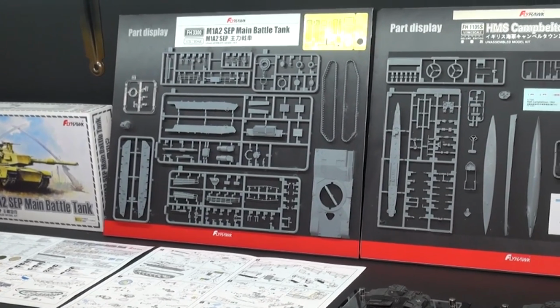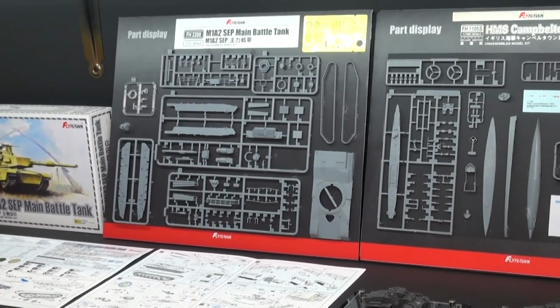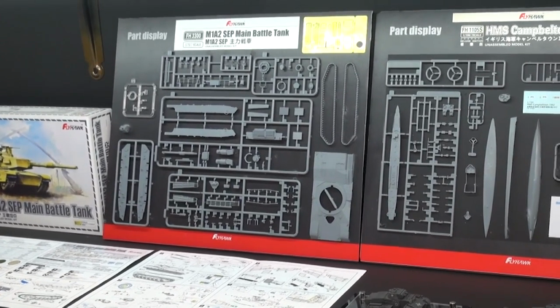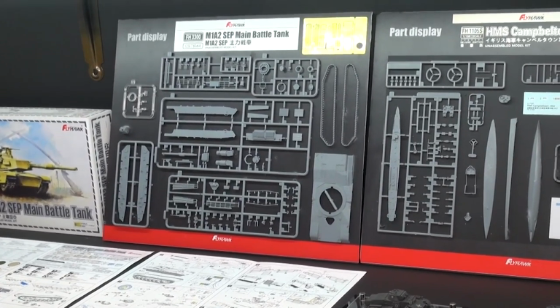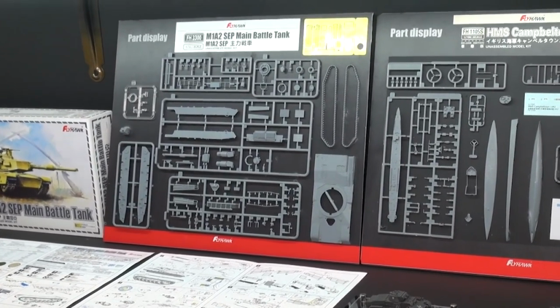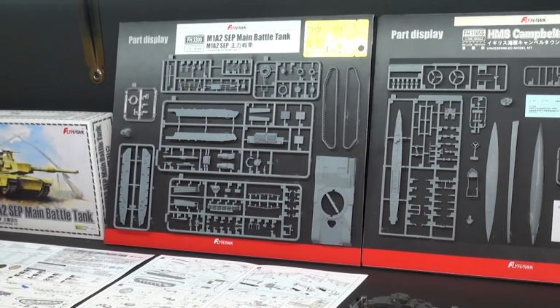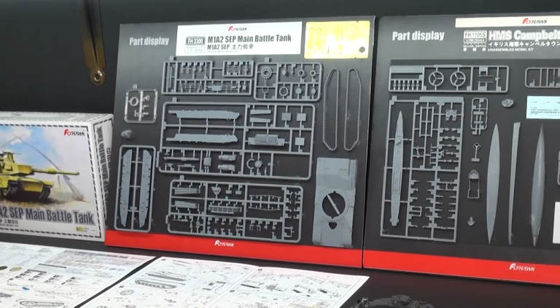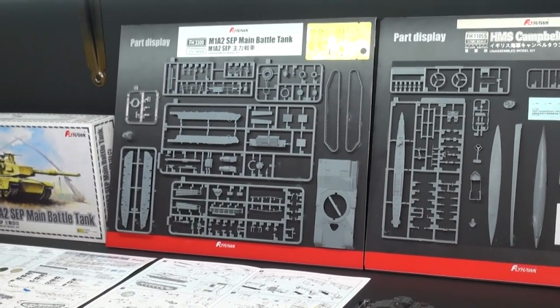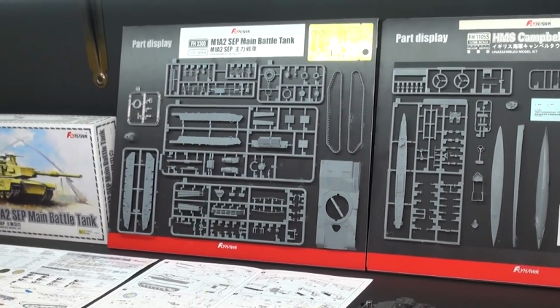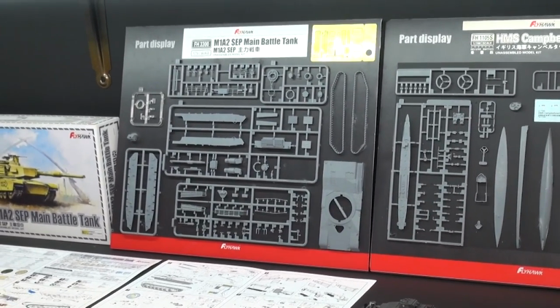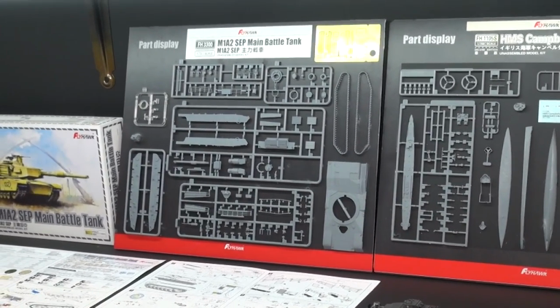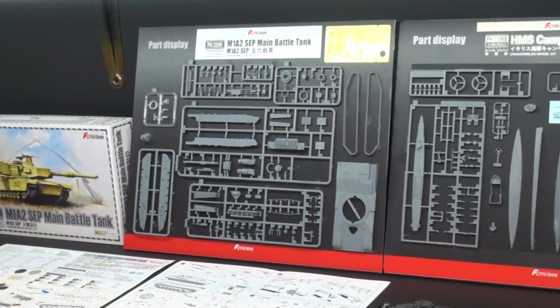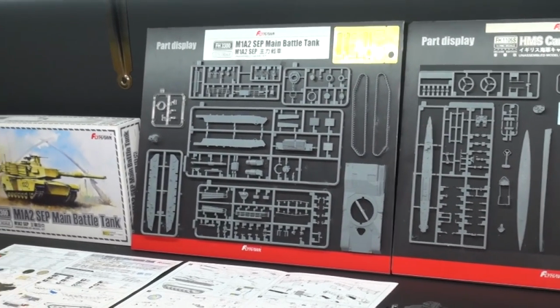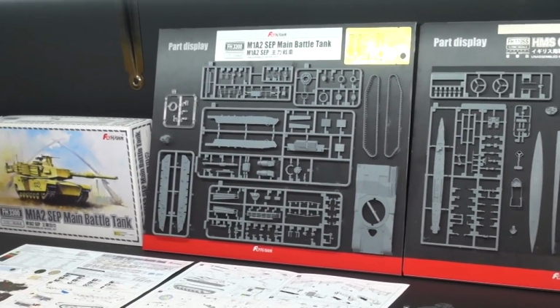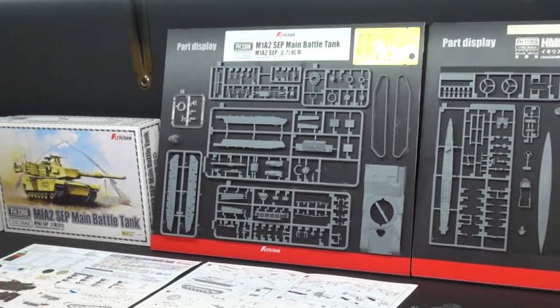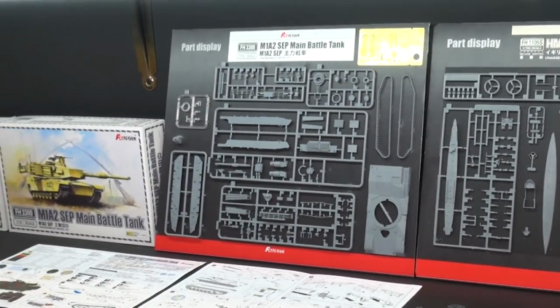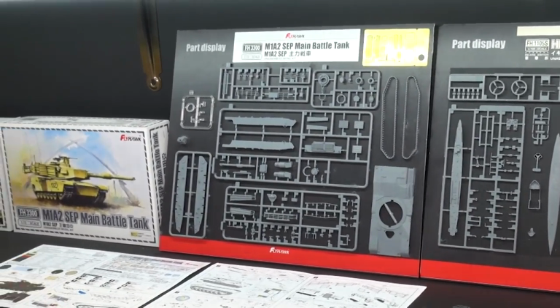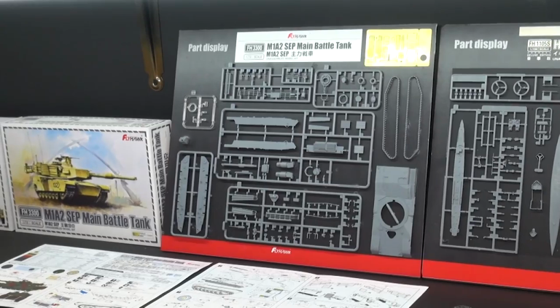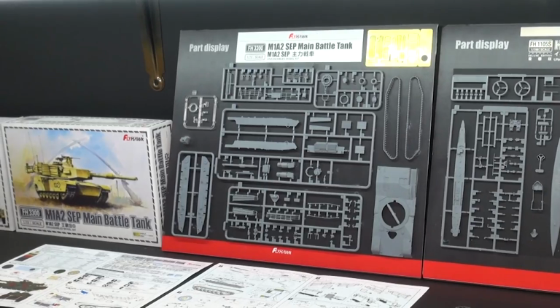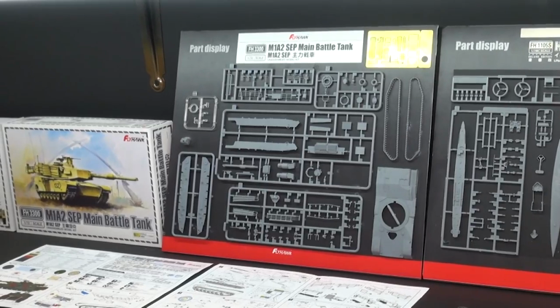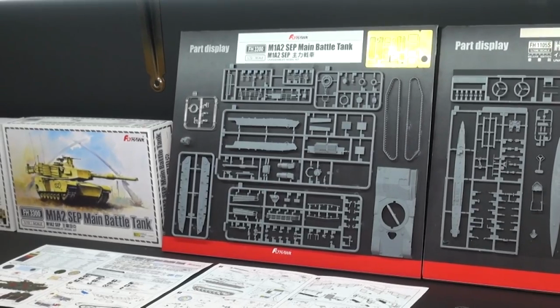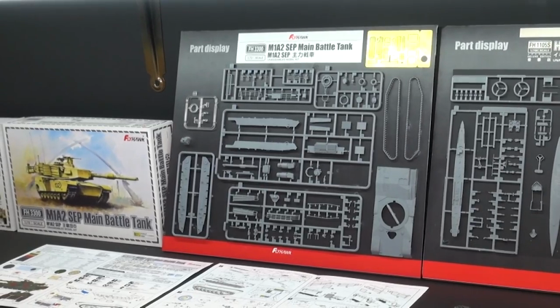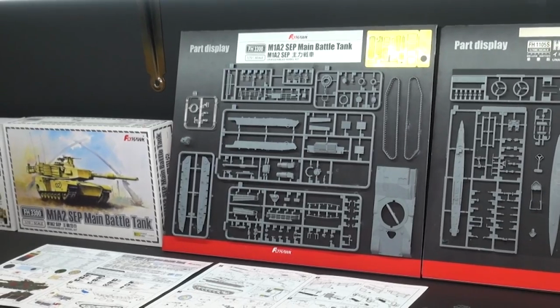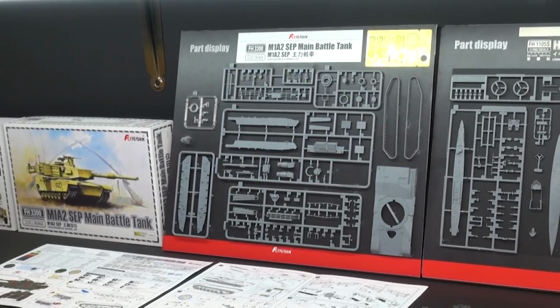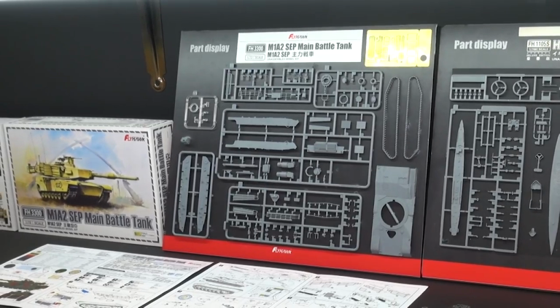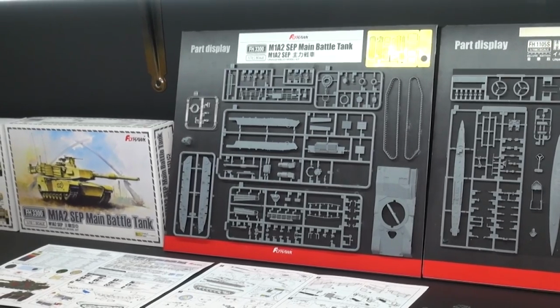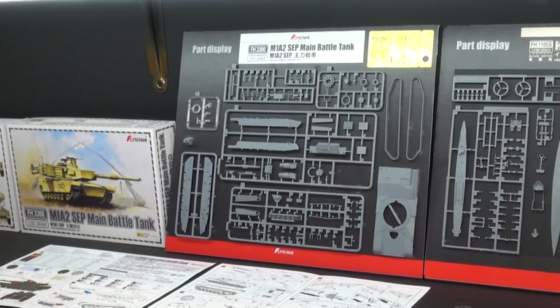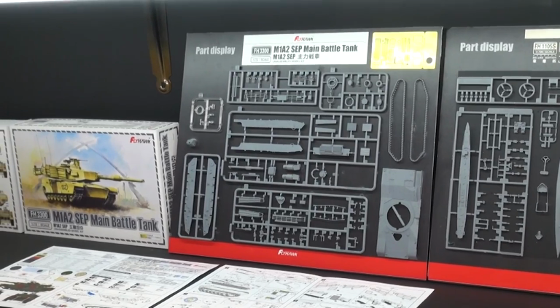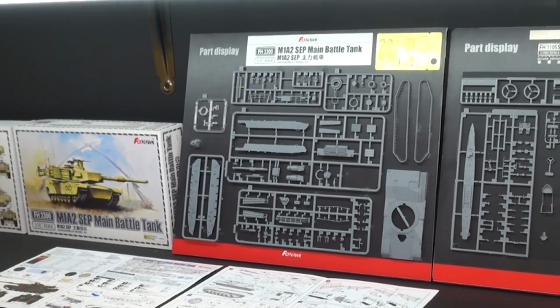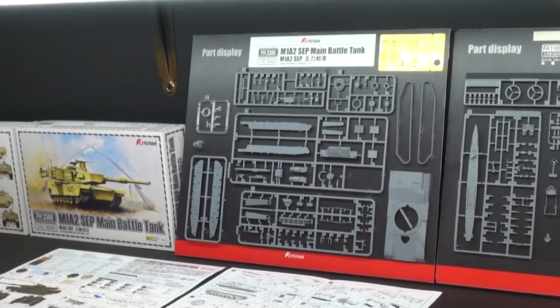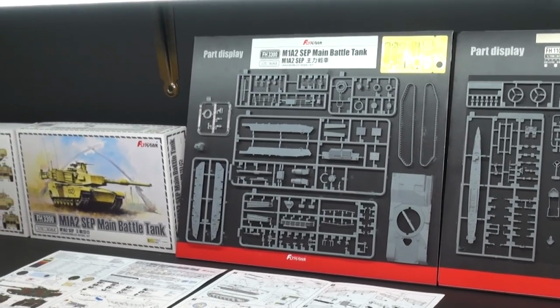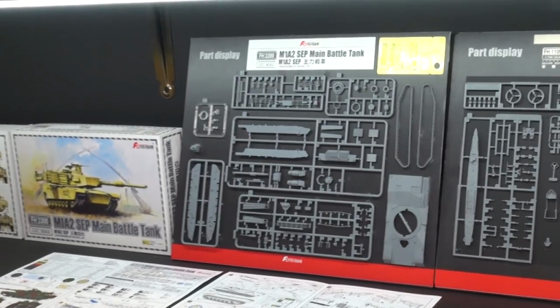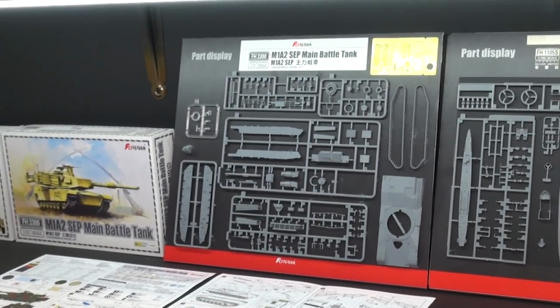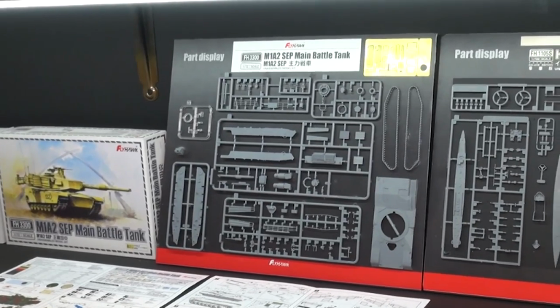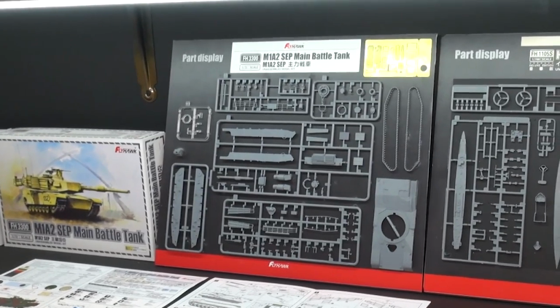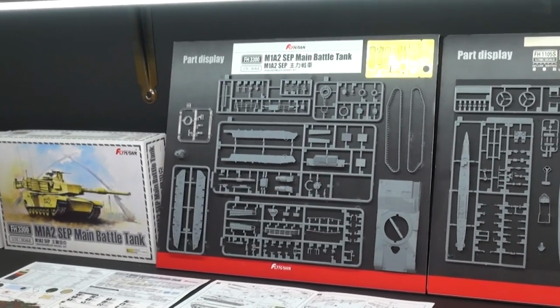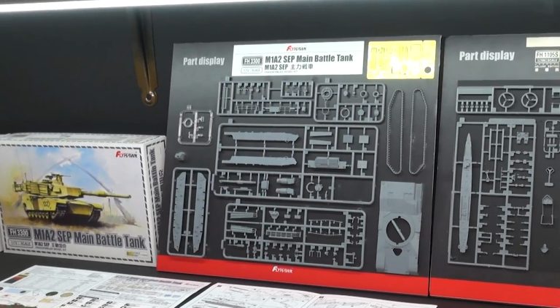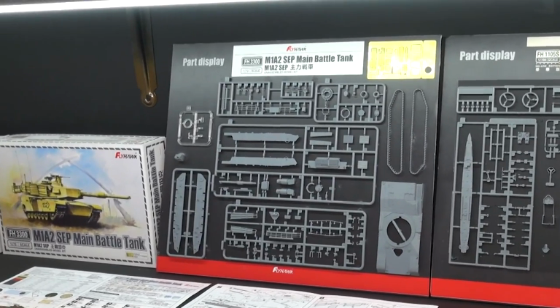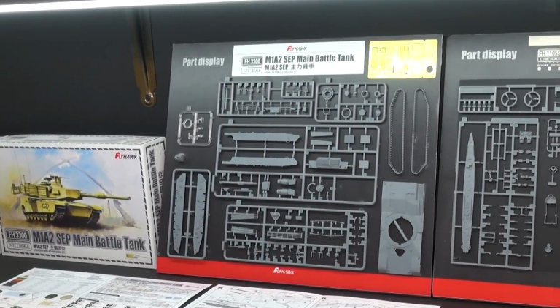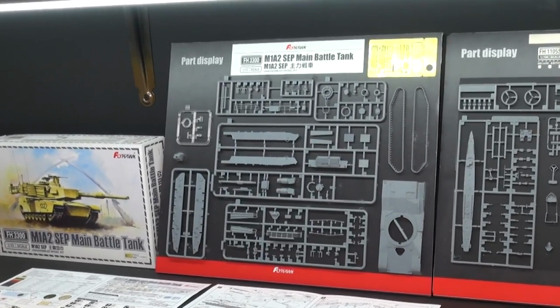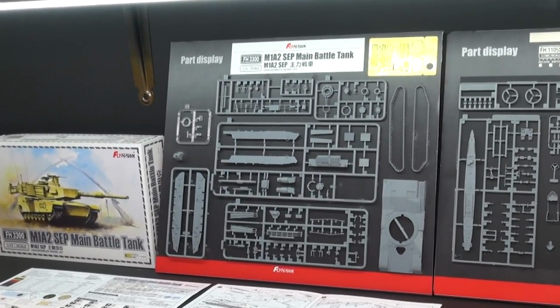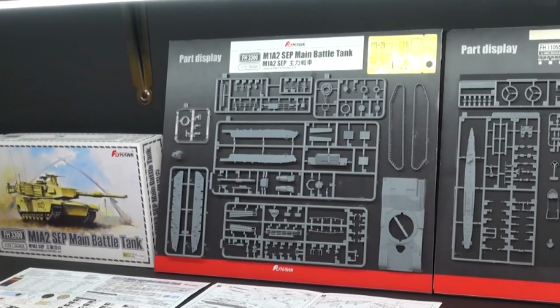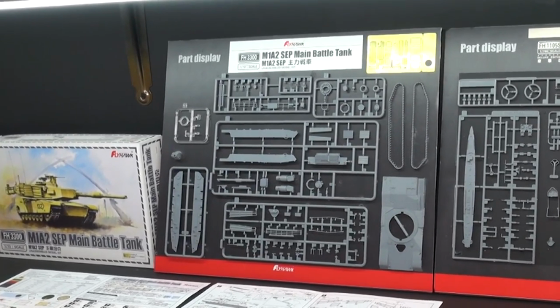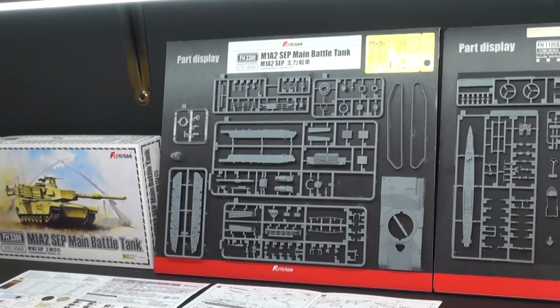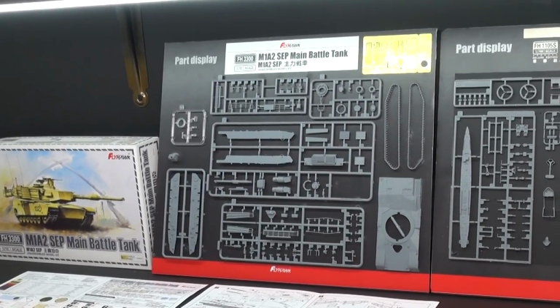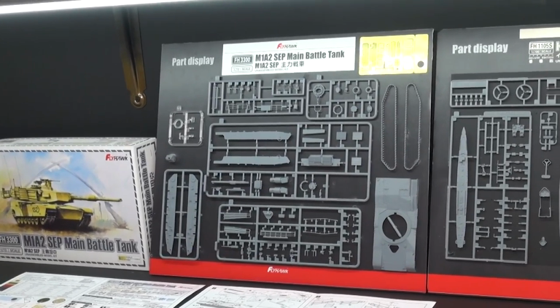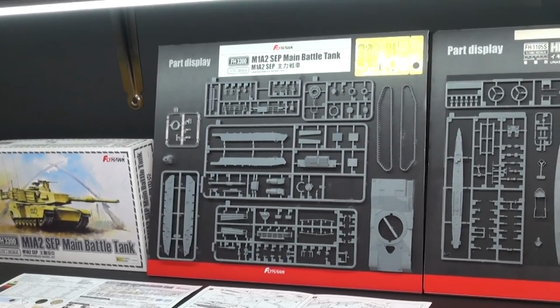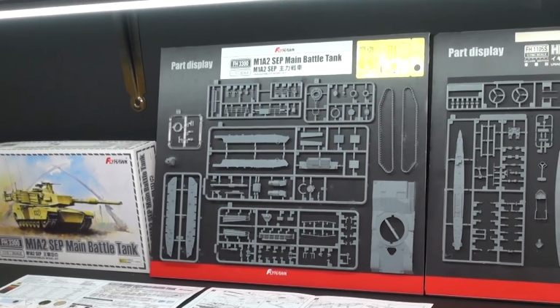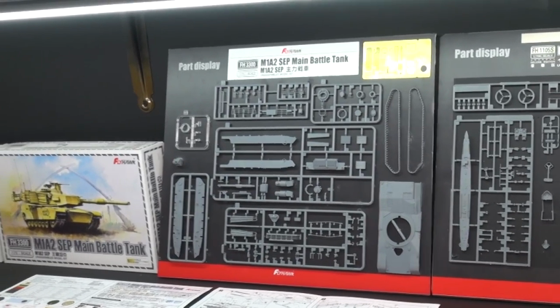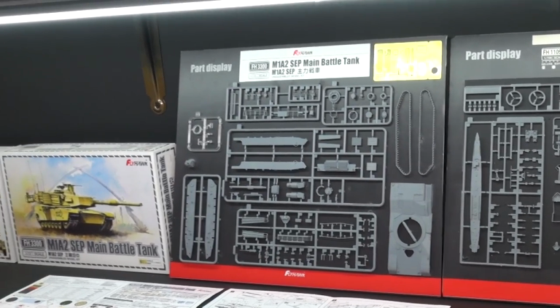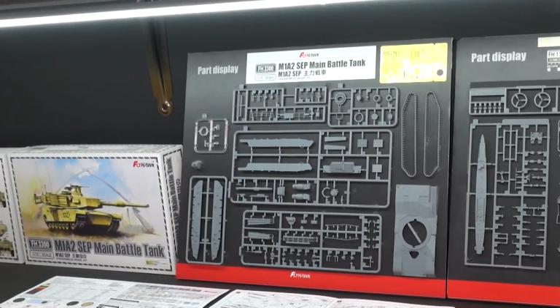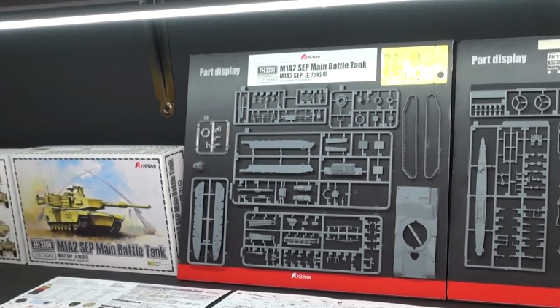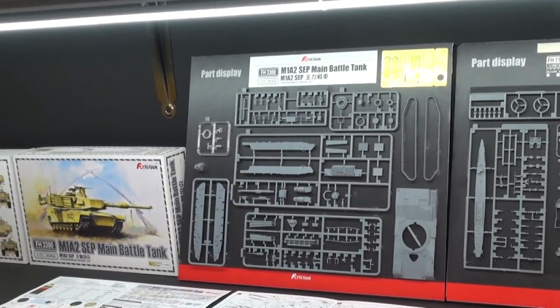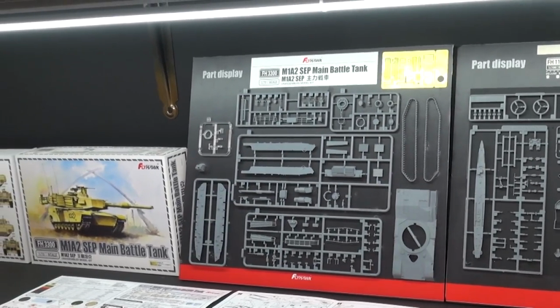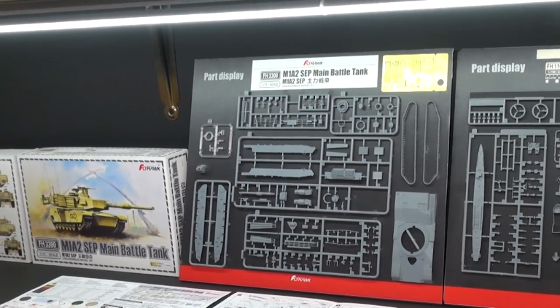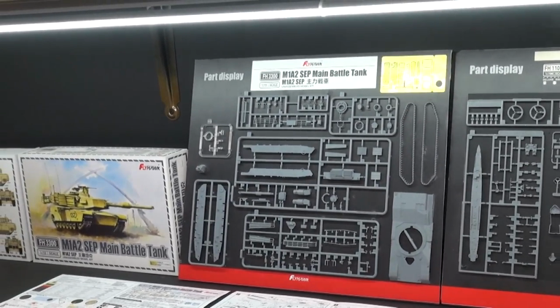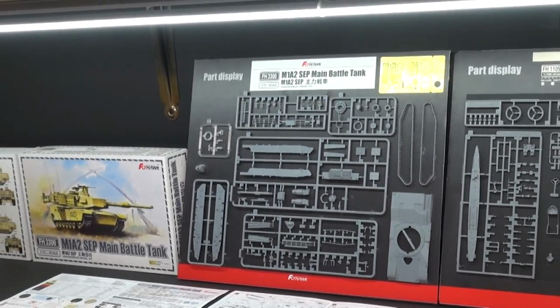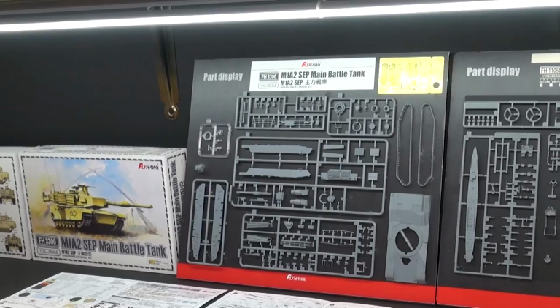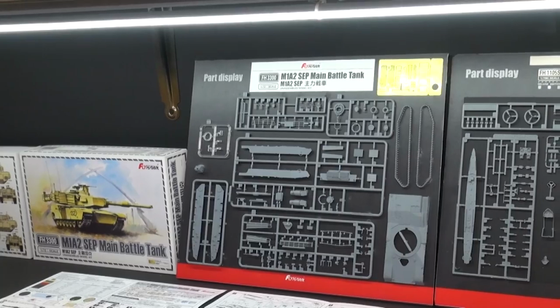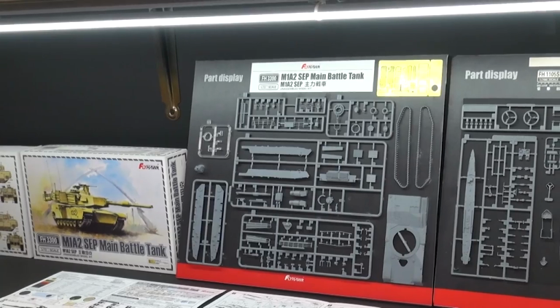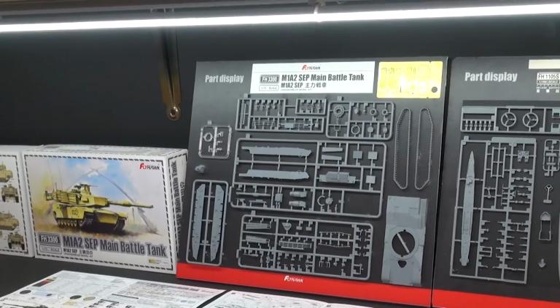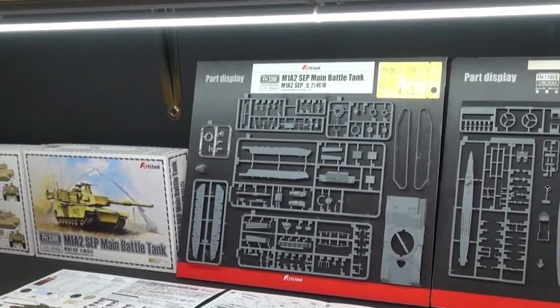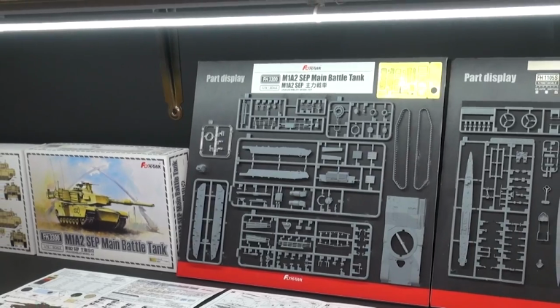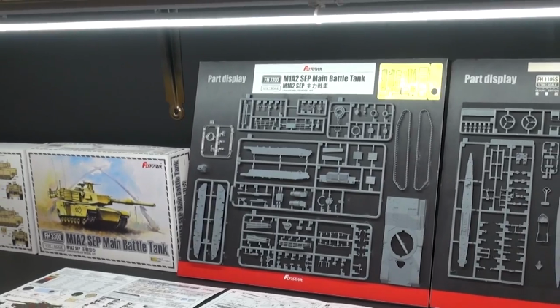Over at Tamiya, we saw the giant 1/16 scale M1, and now we've got the incredibly detailed 1/72nd one over here from Flyhawk as well.